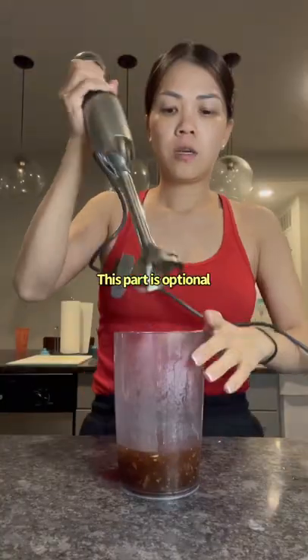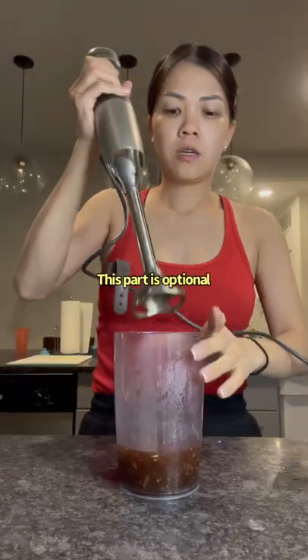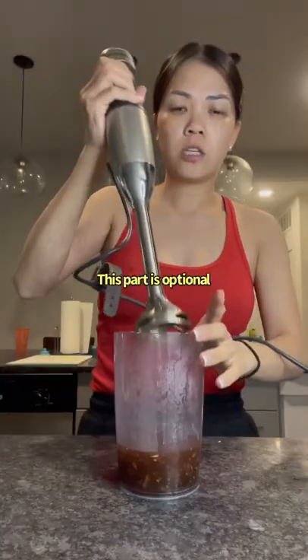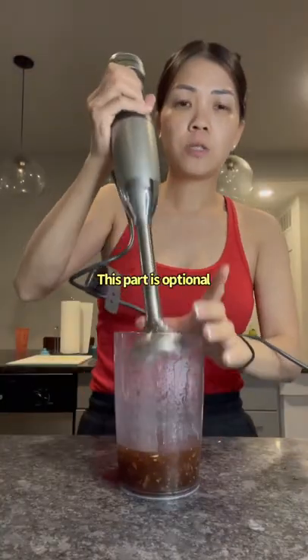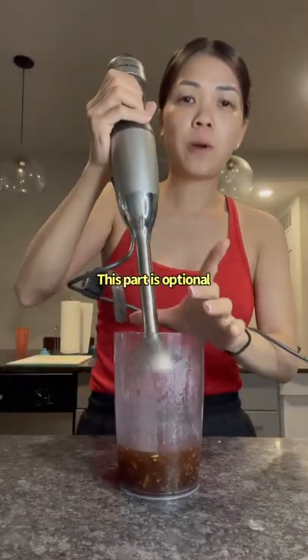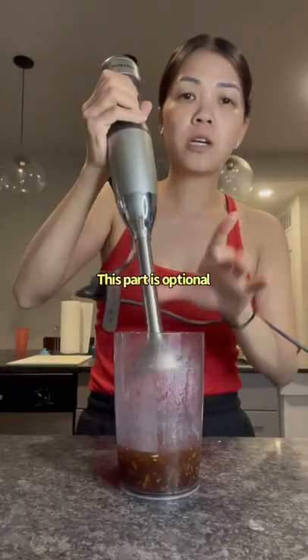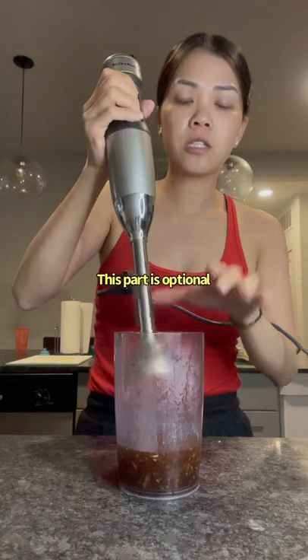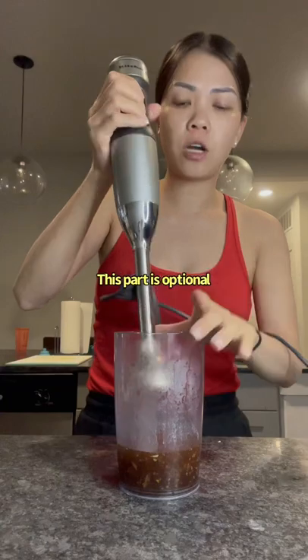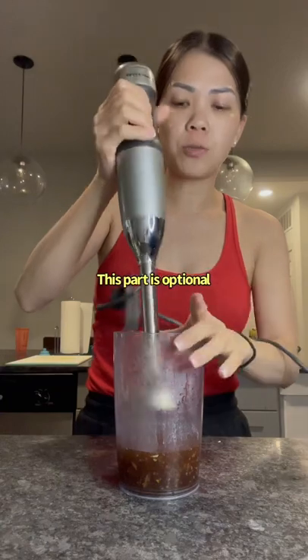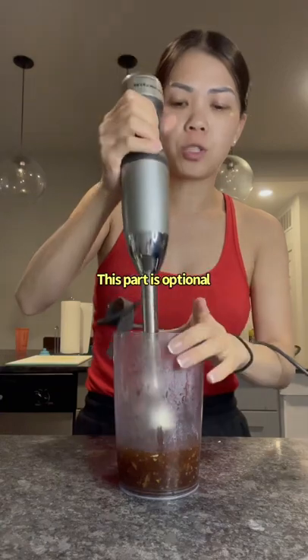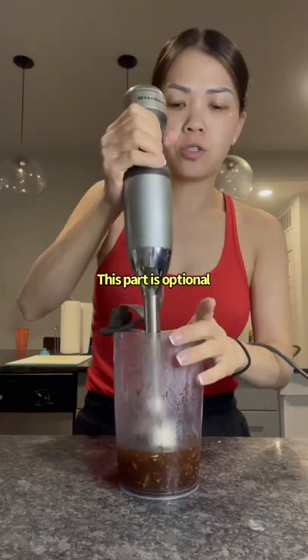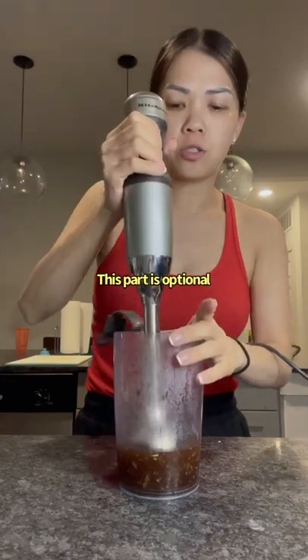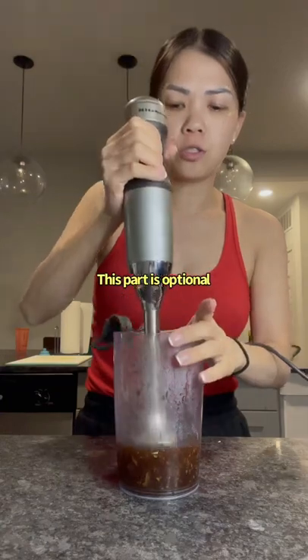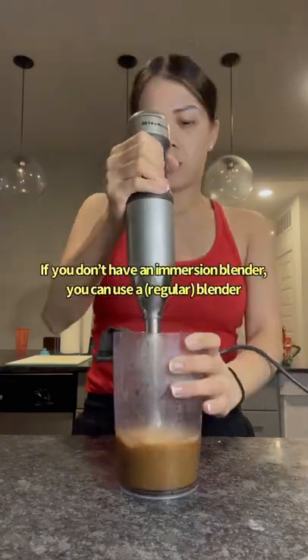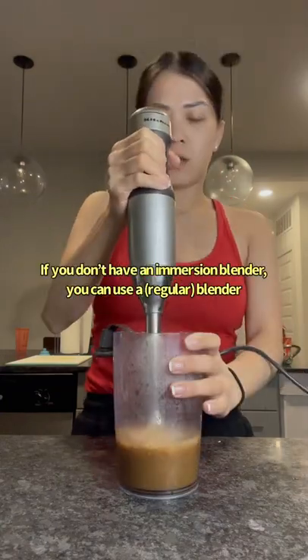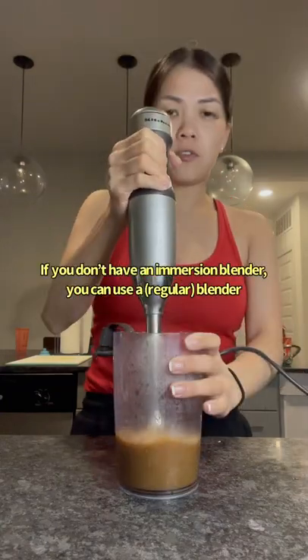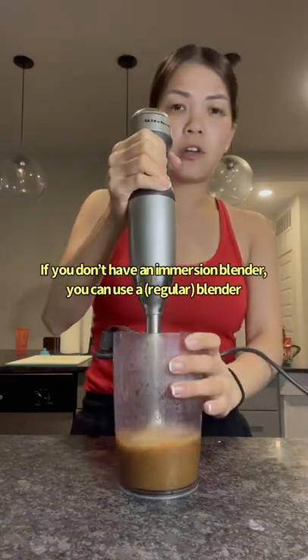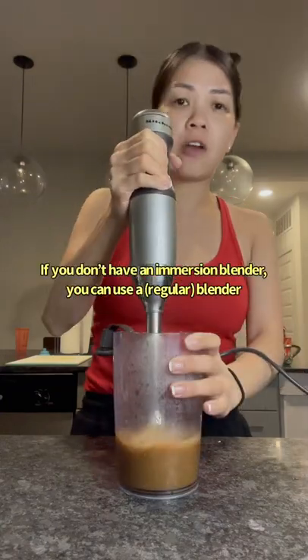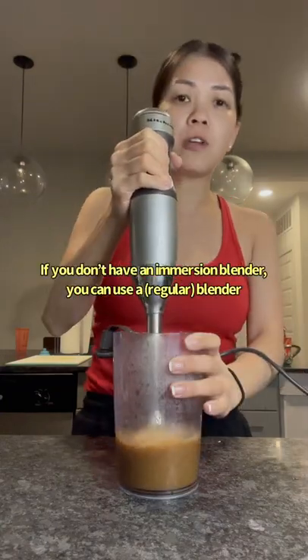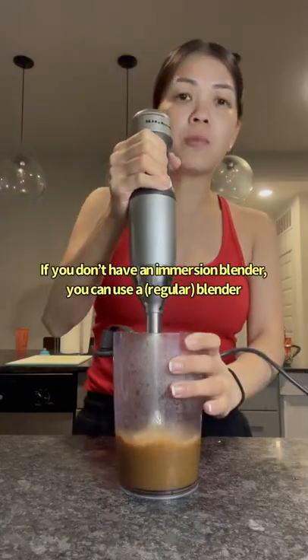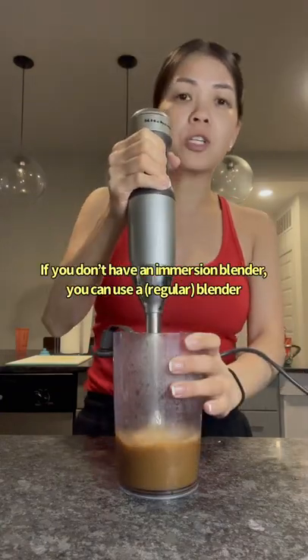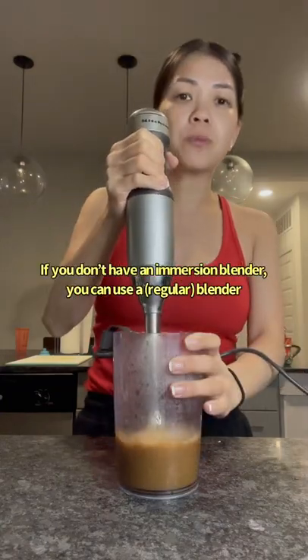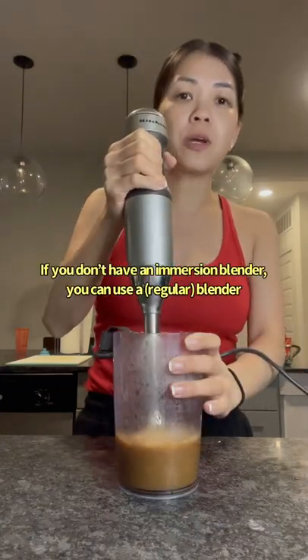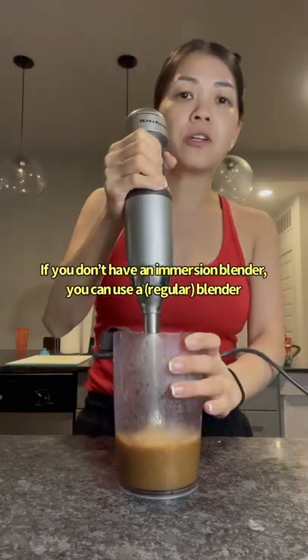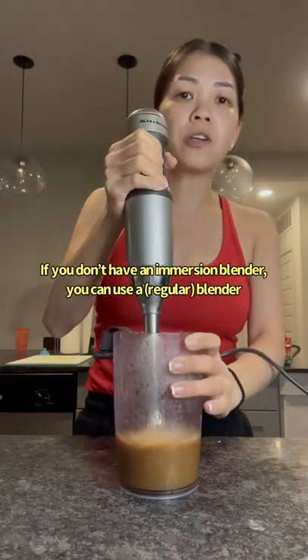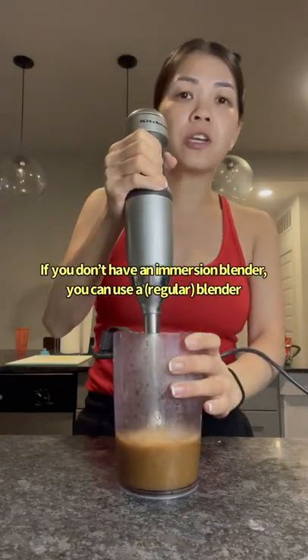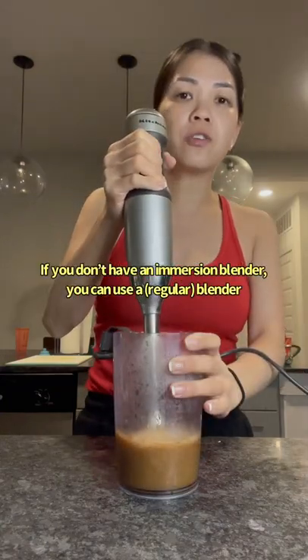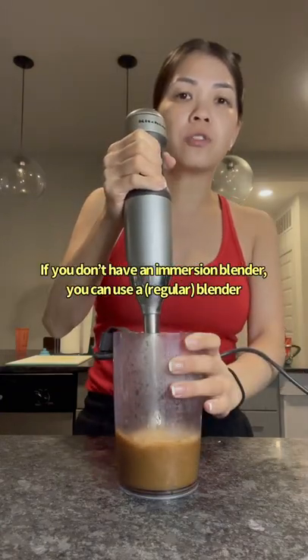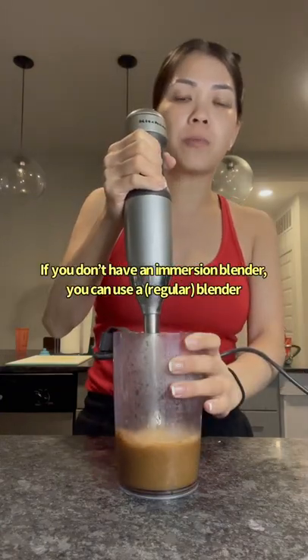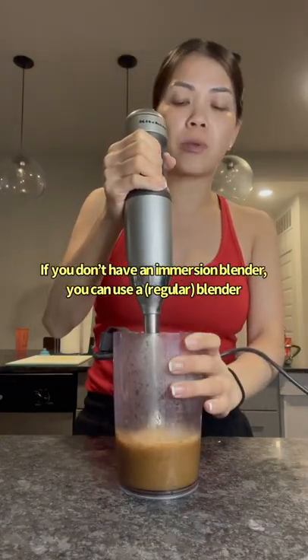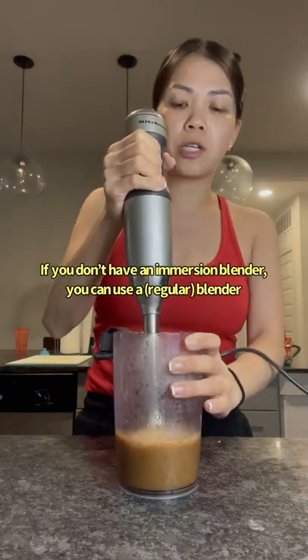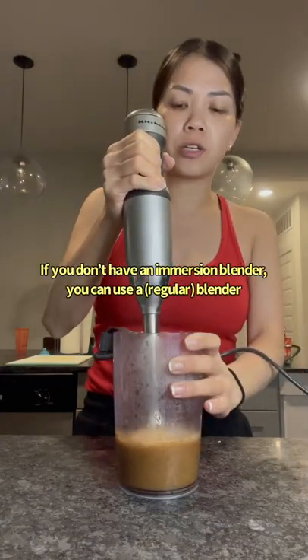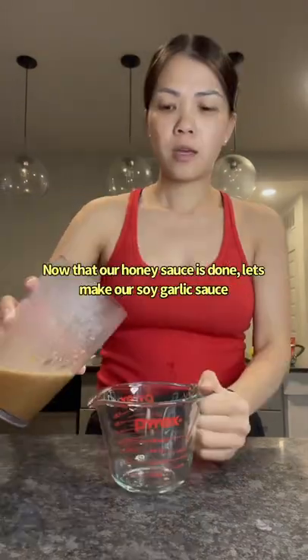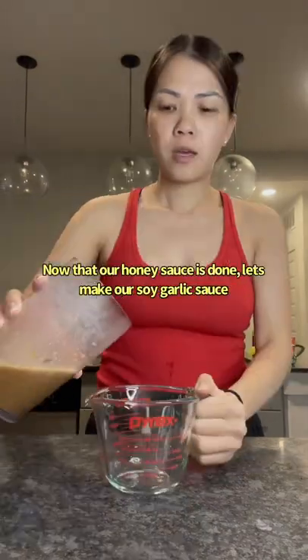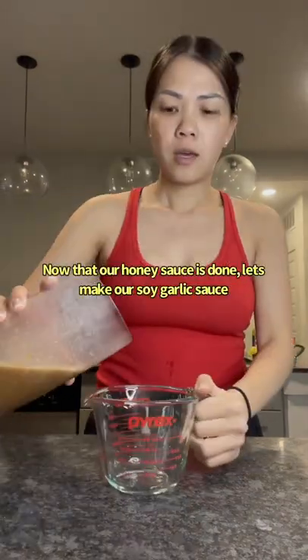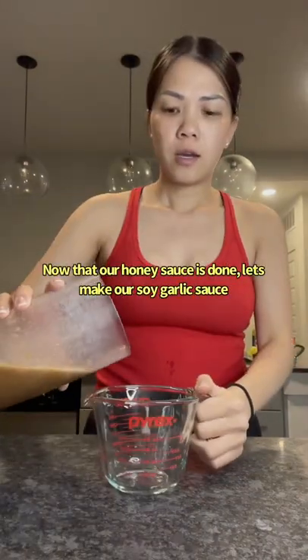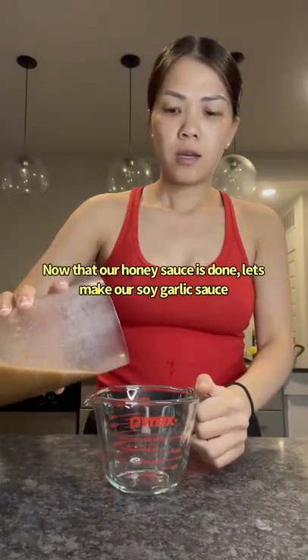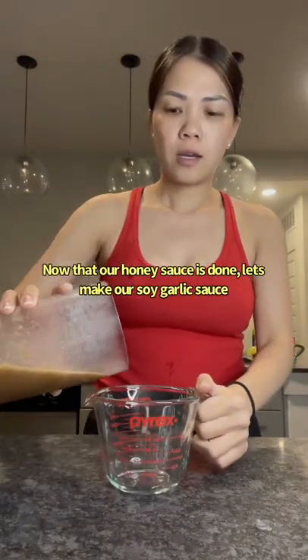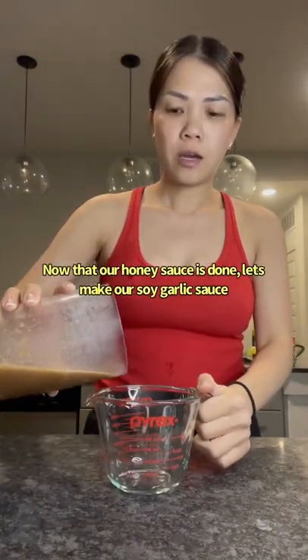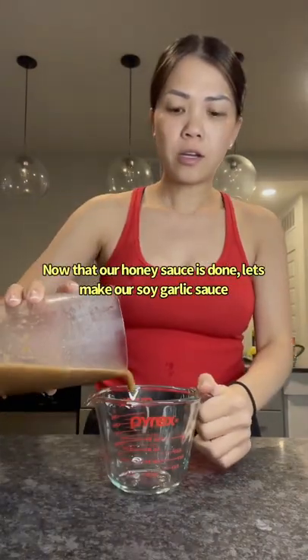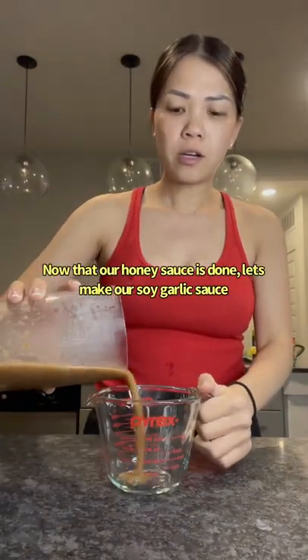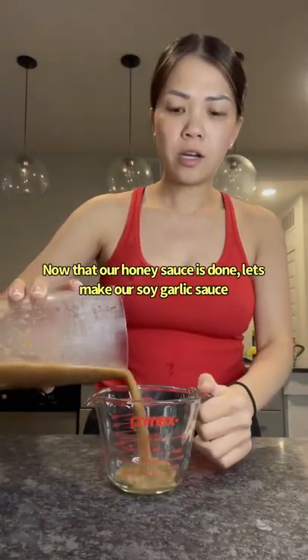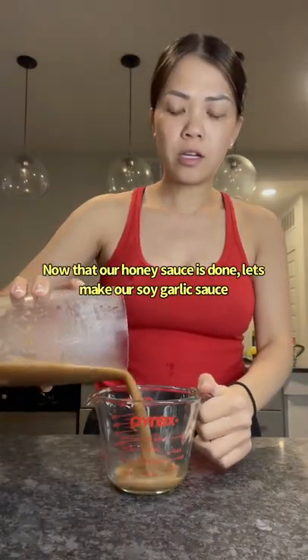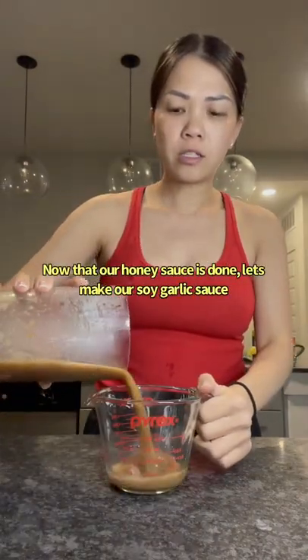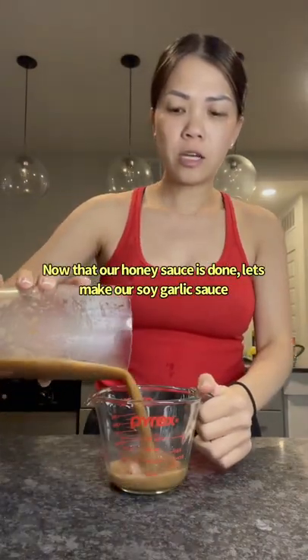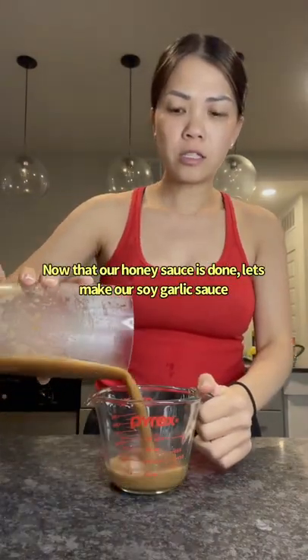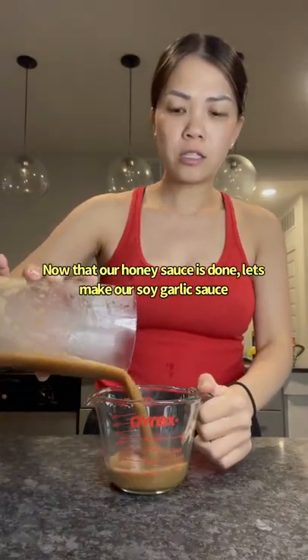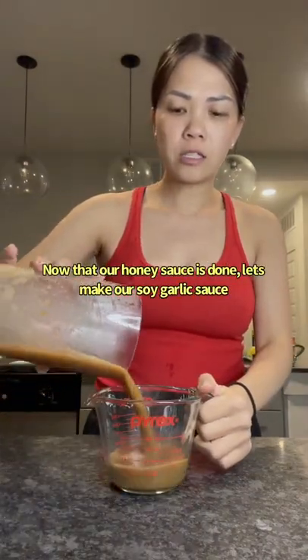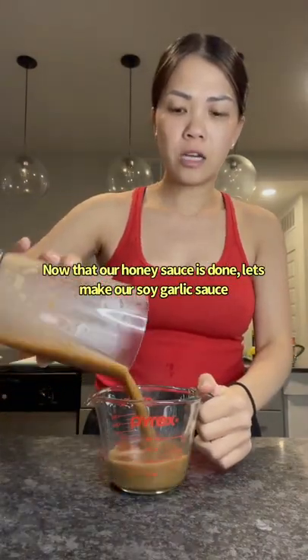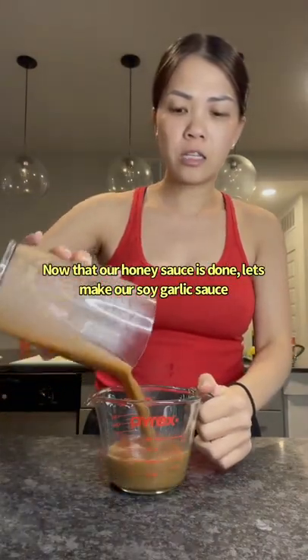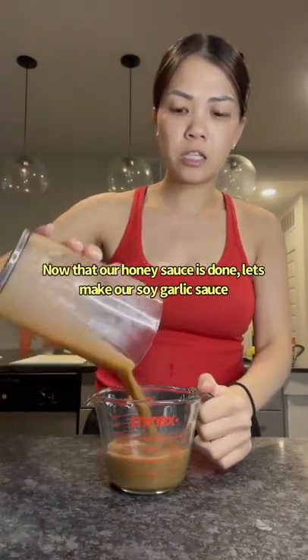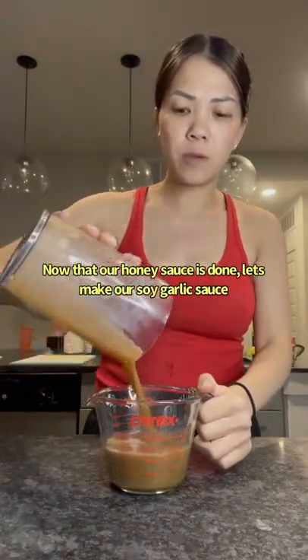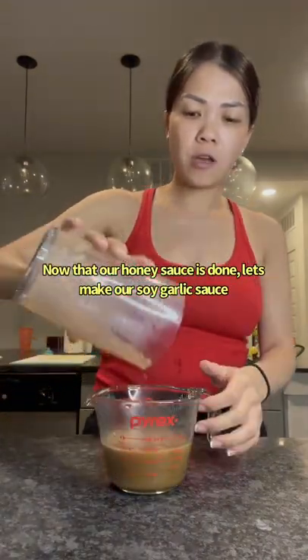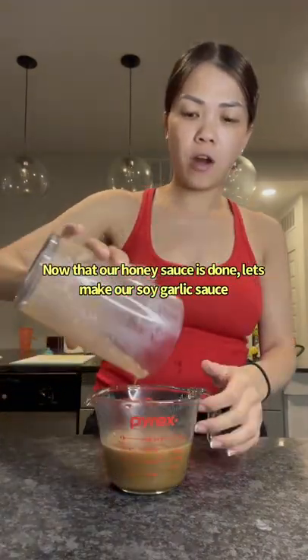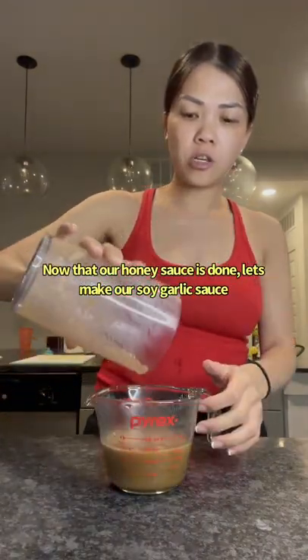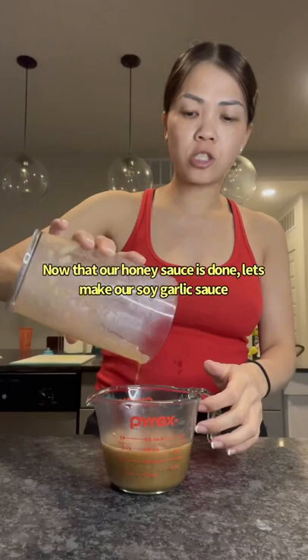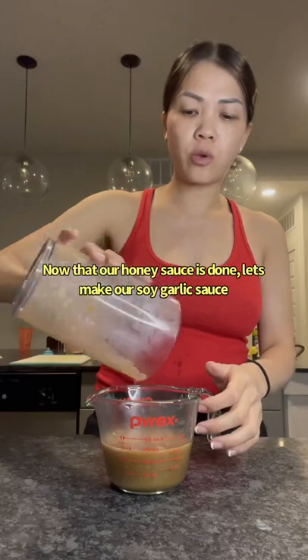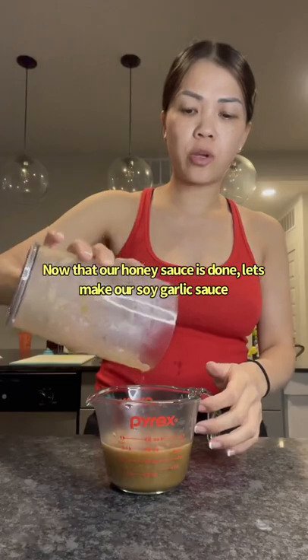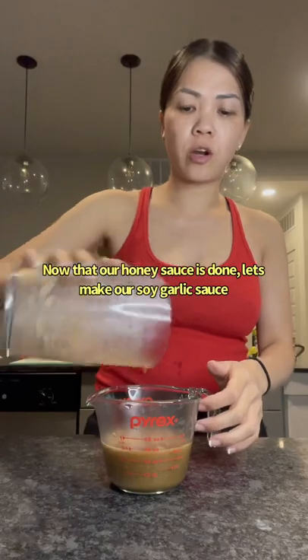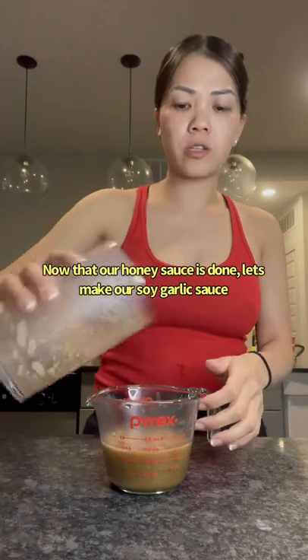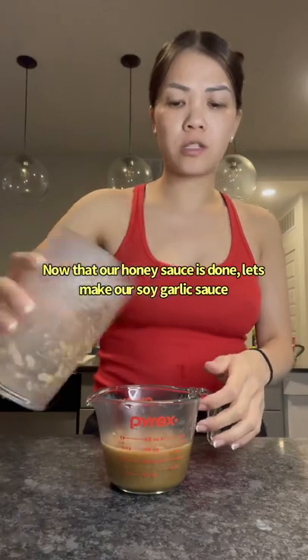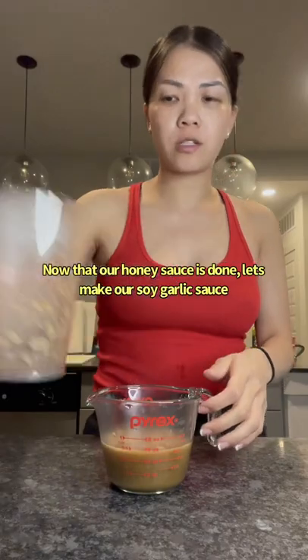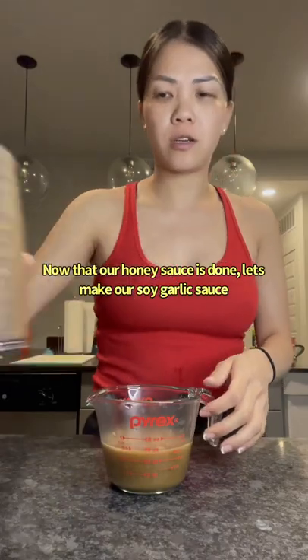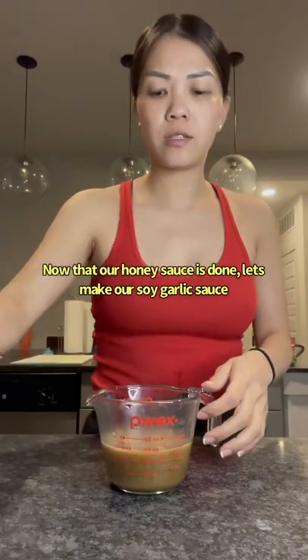This part is optional. If you don't have an immersion blender, you can use a blender. Now that our honey sauce is done, let's make our soy garlic sauce.